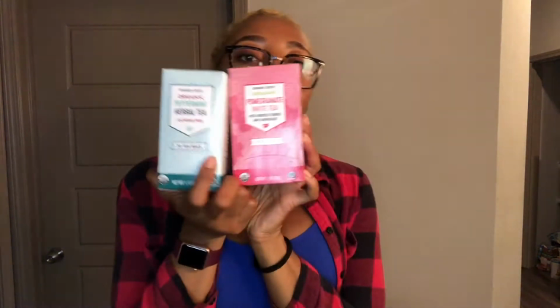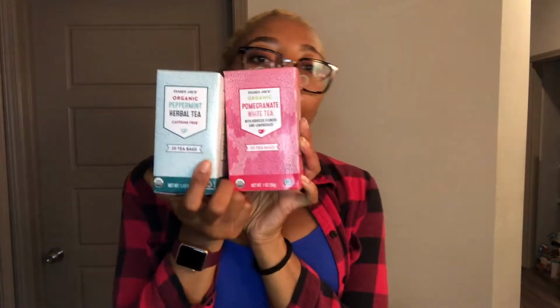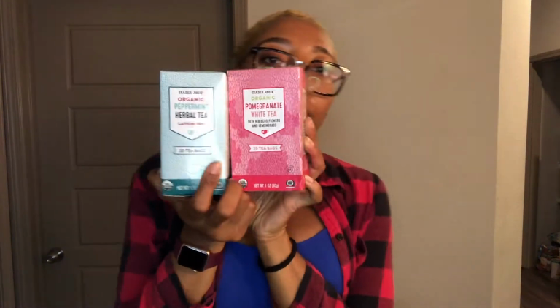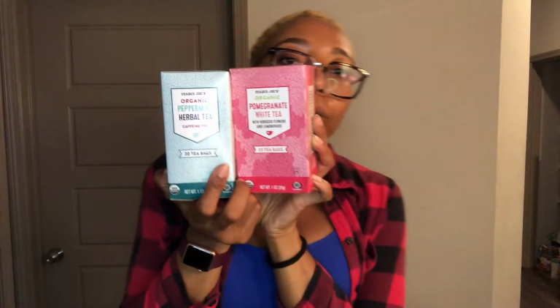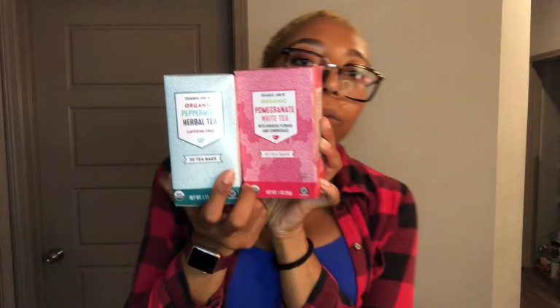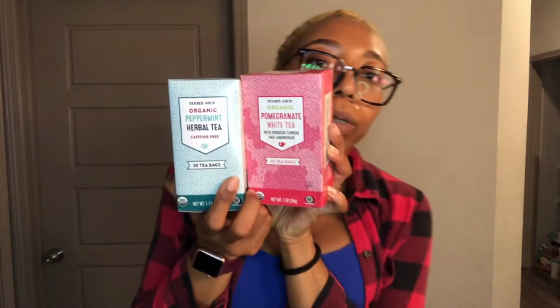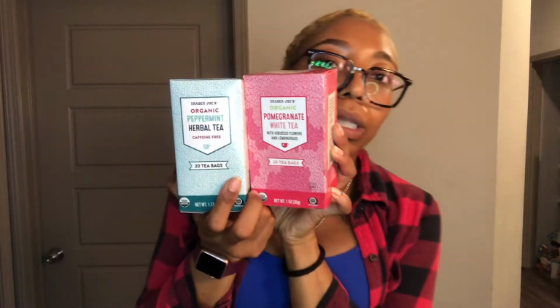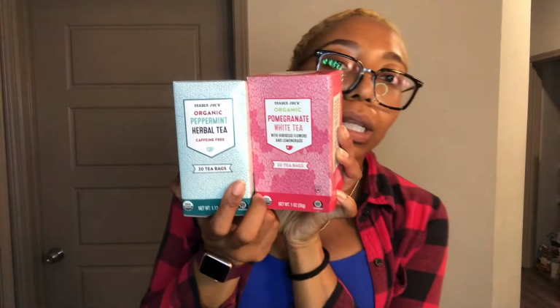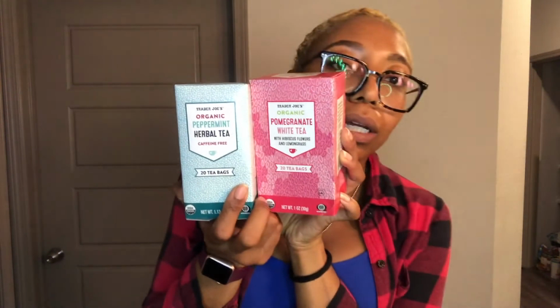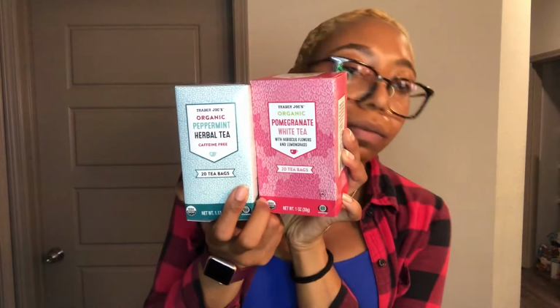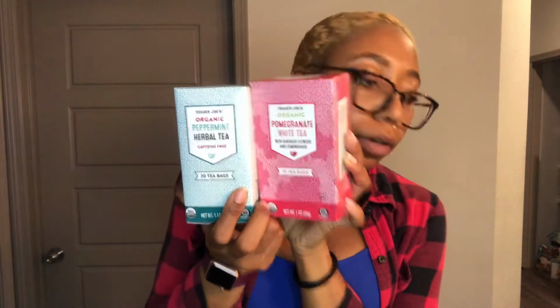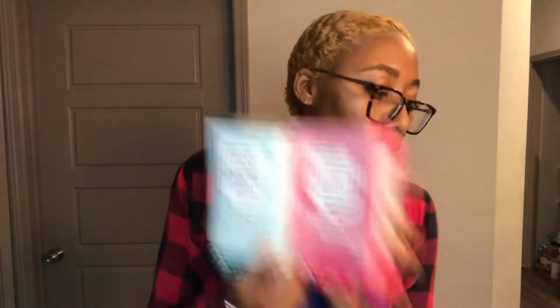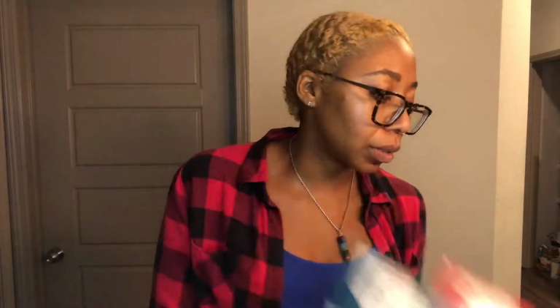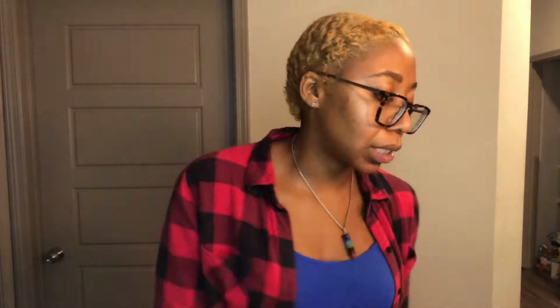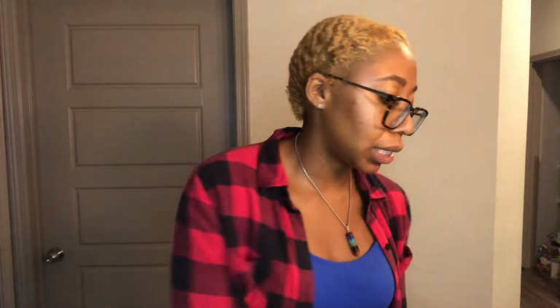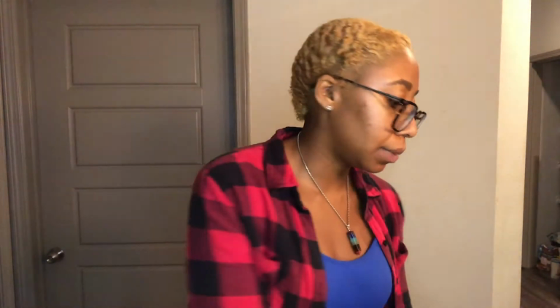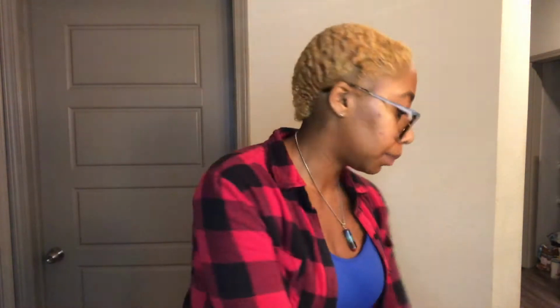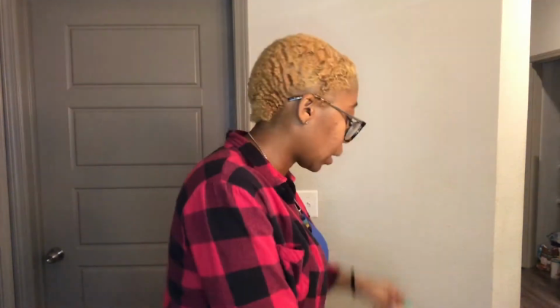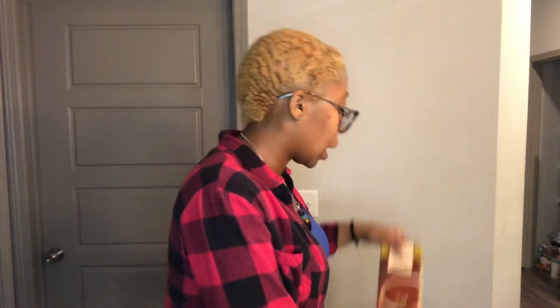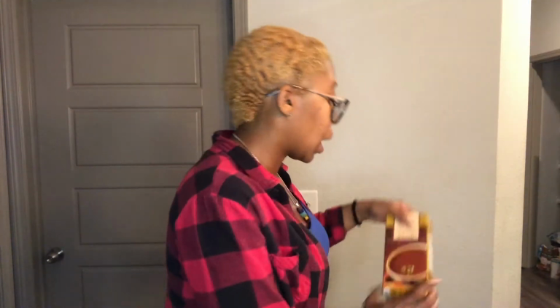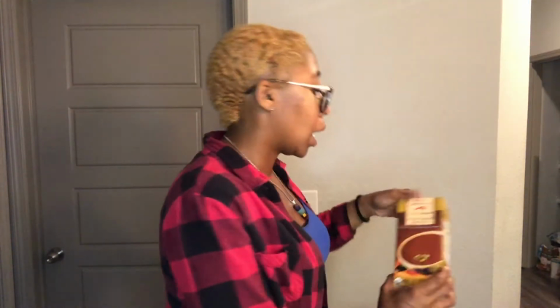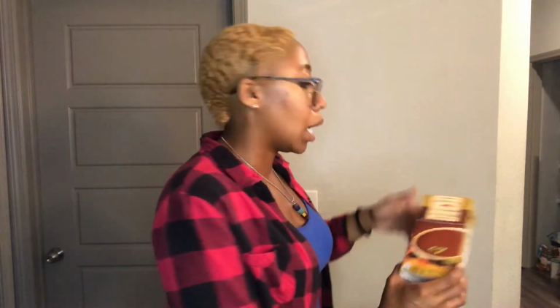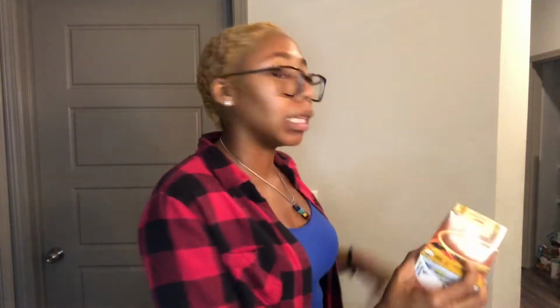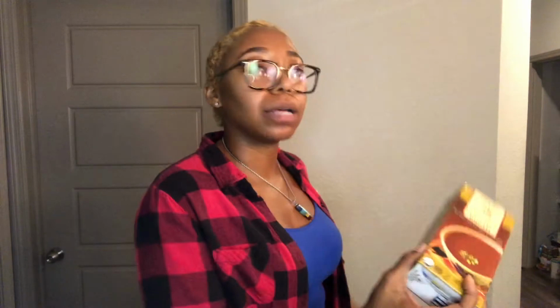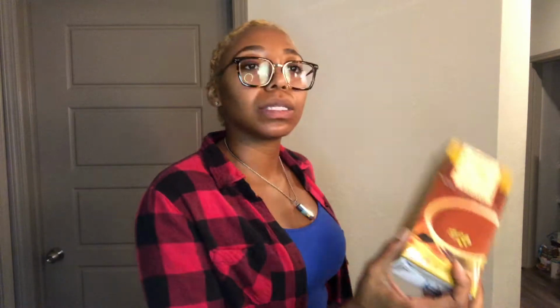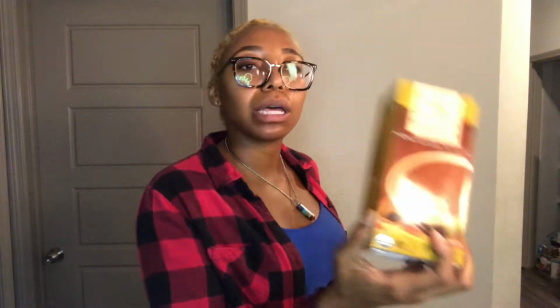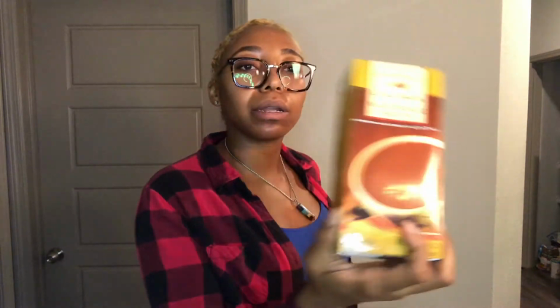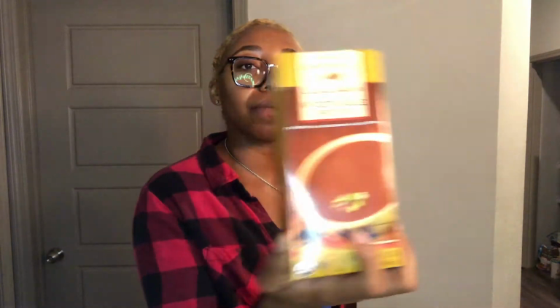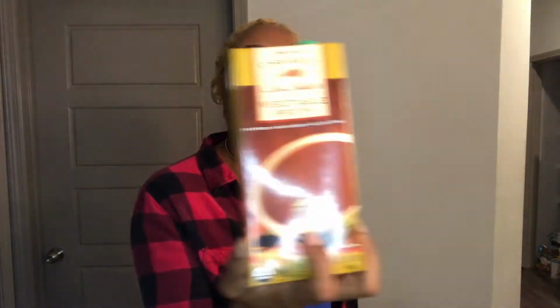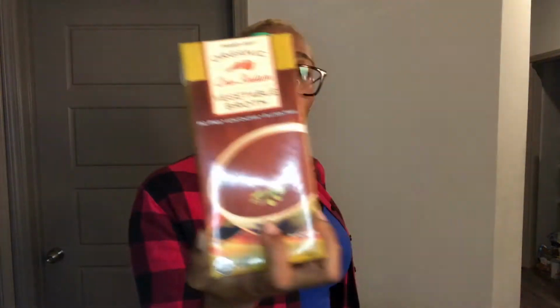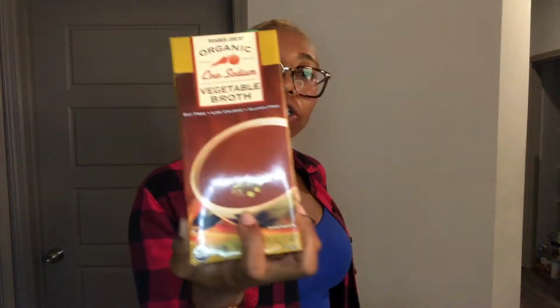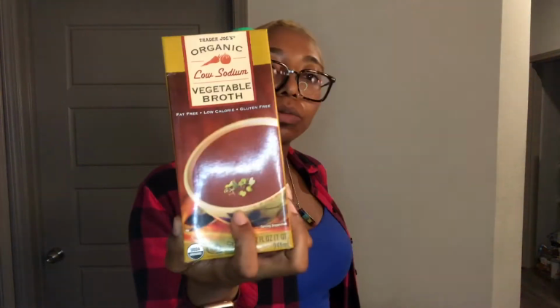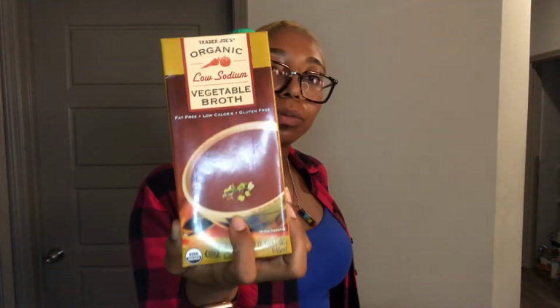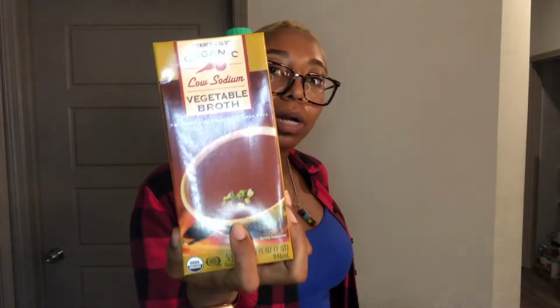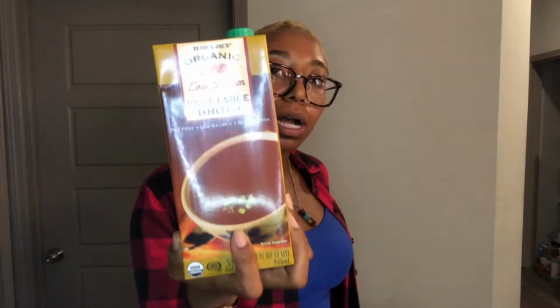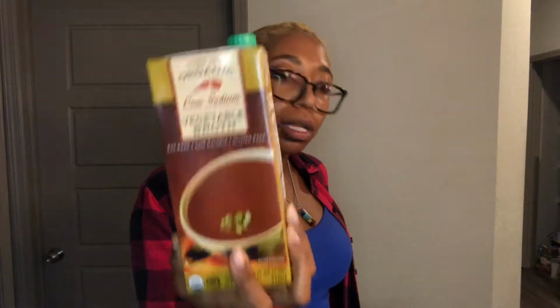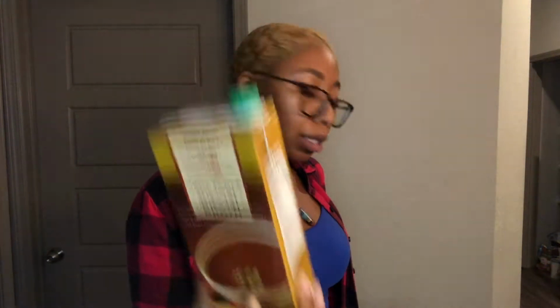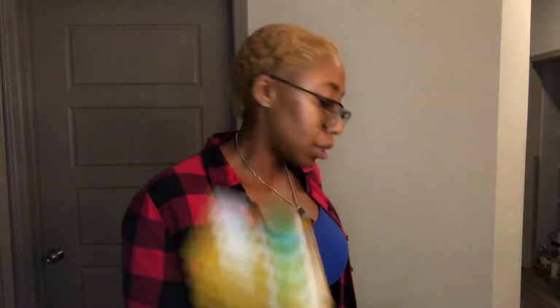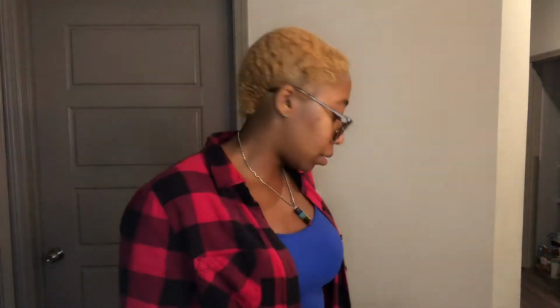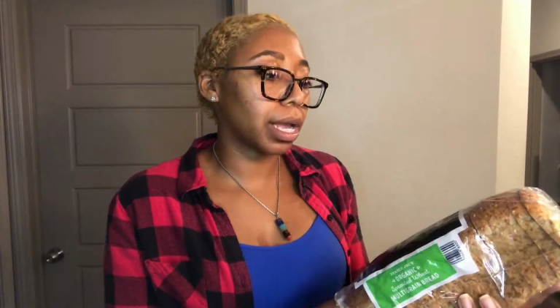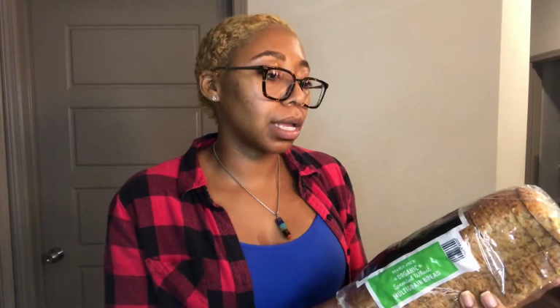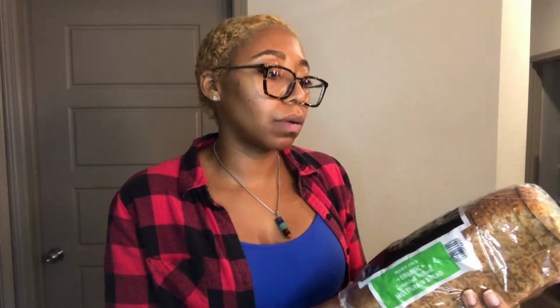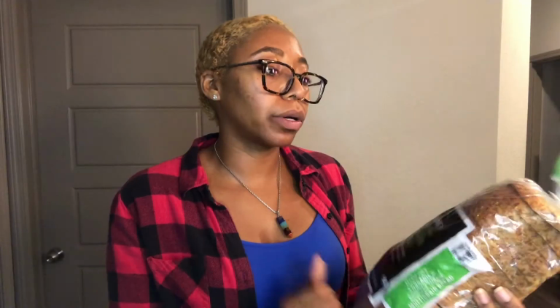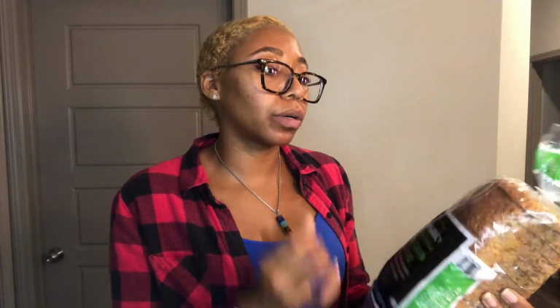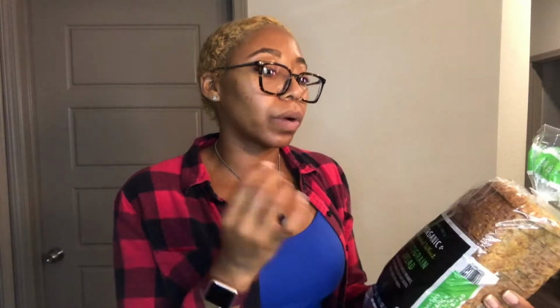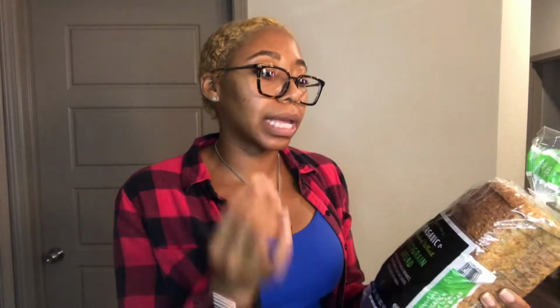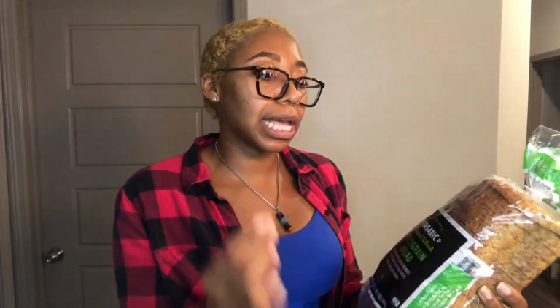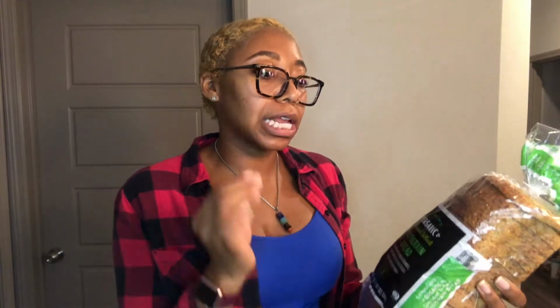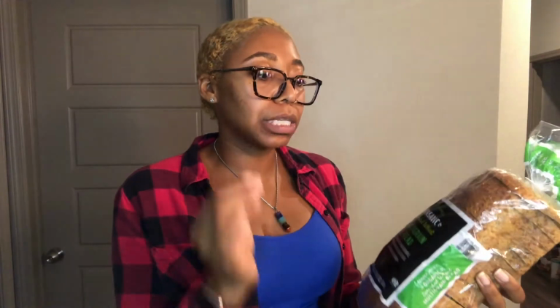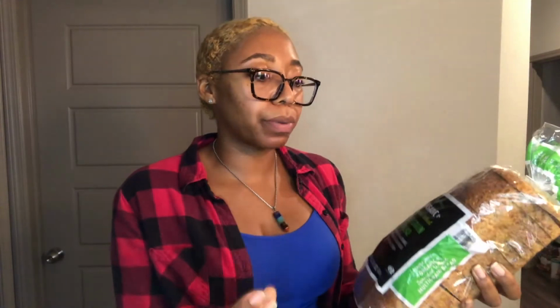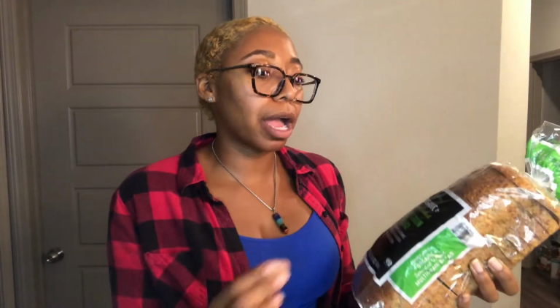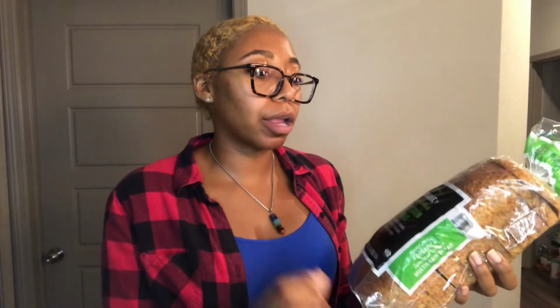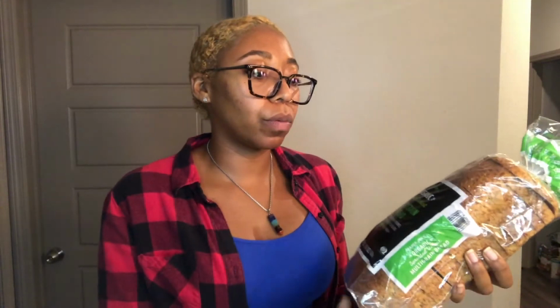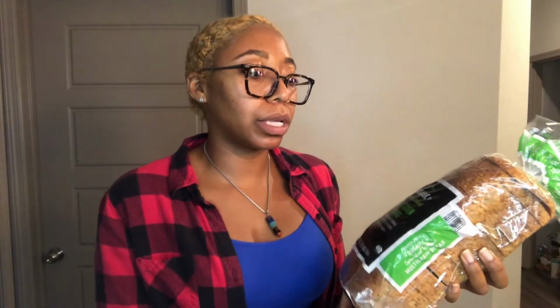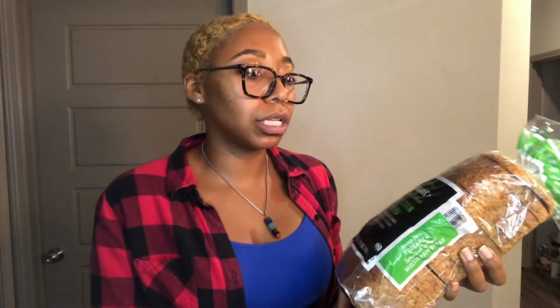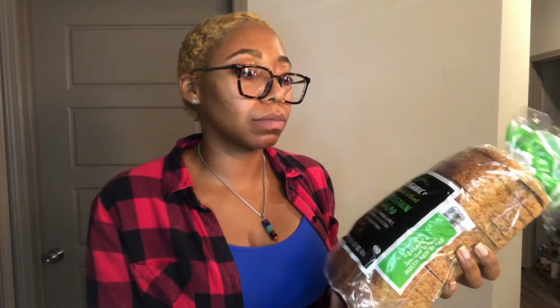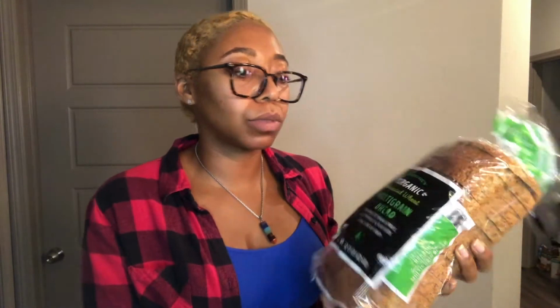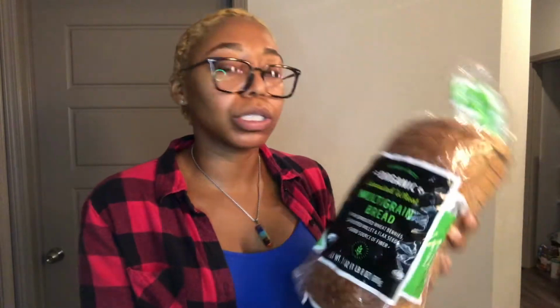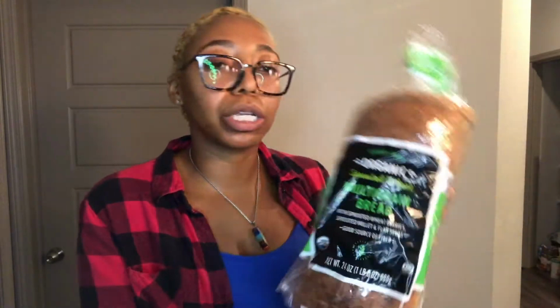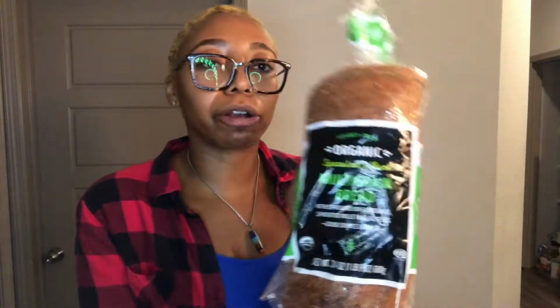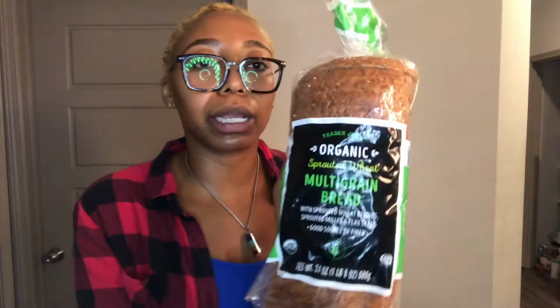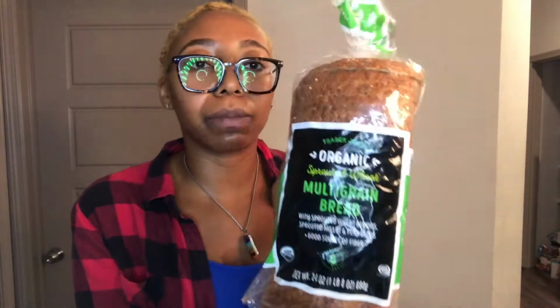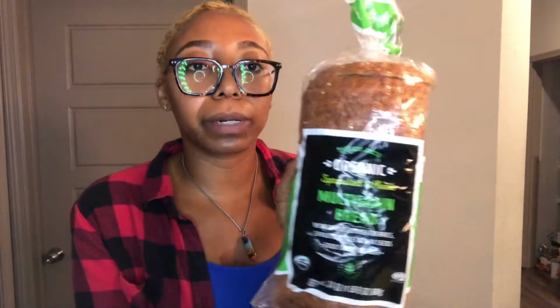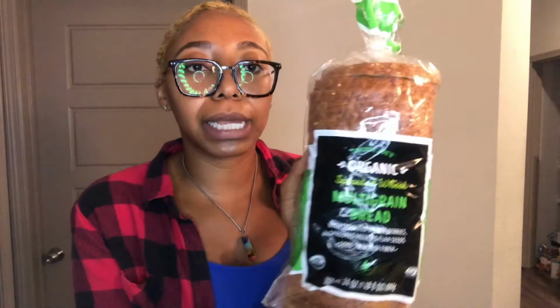Organic peppermint tea and organic pomegranate white tea with hibiscus flowers and lemongrass. We love herbal tea. Also a low sodium vegetable broth and organic sprouted wheat multi-grain bread.